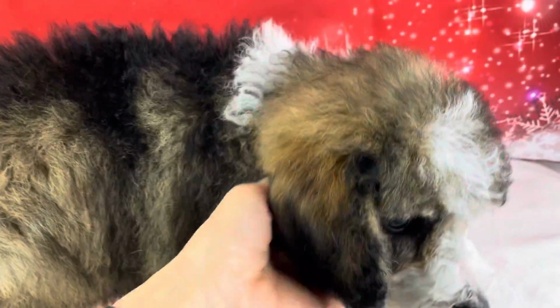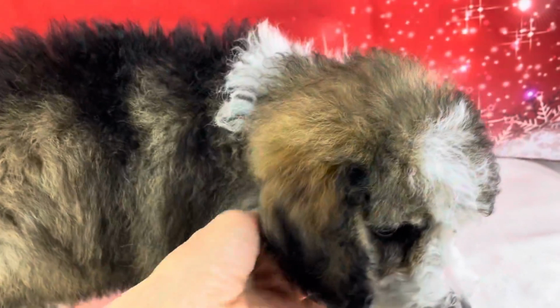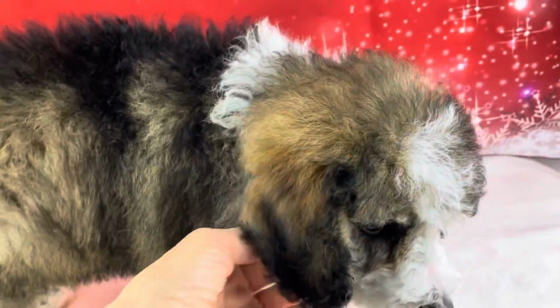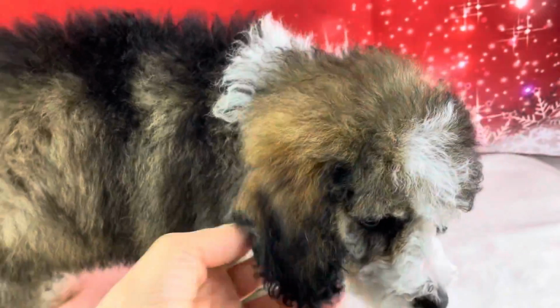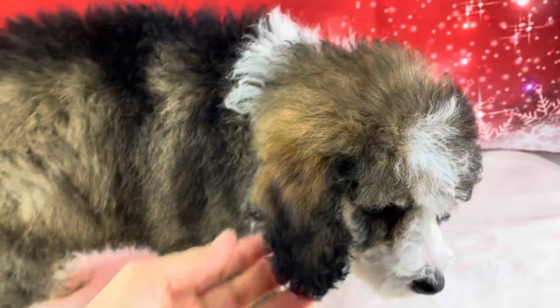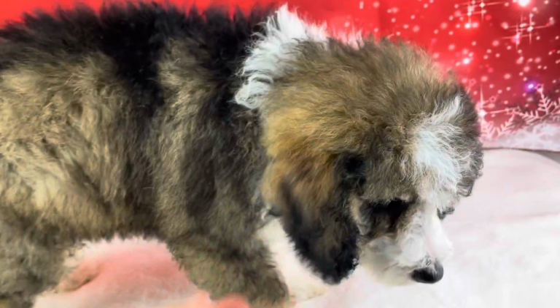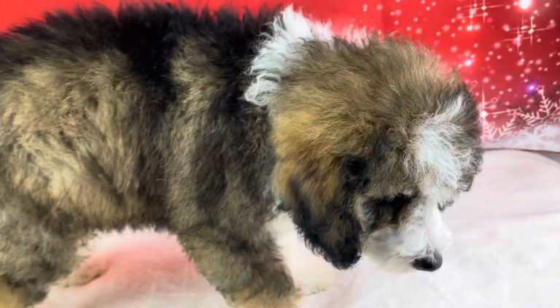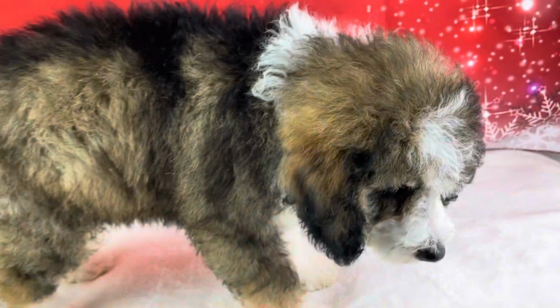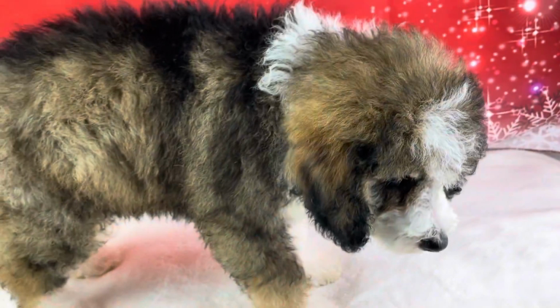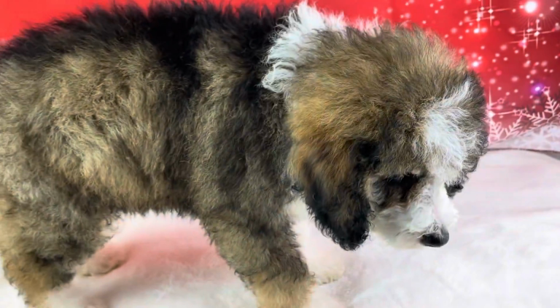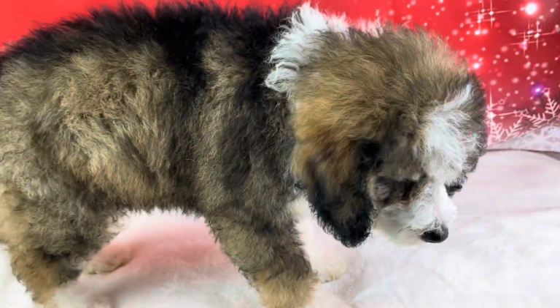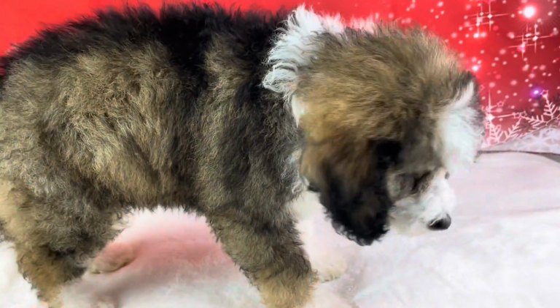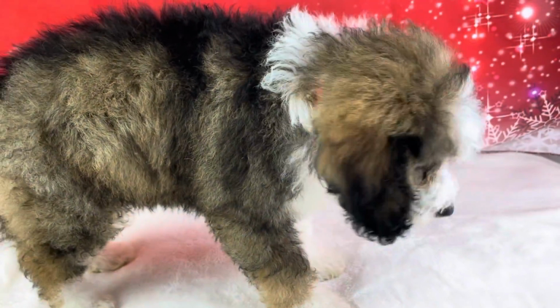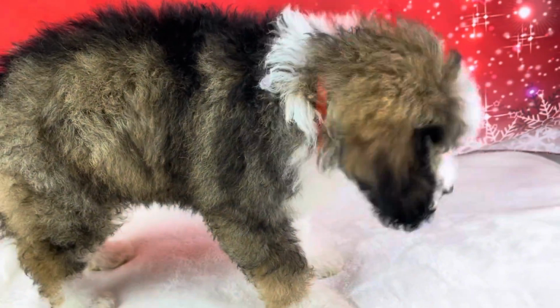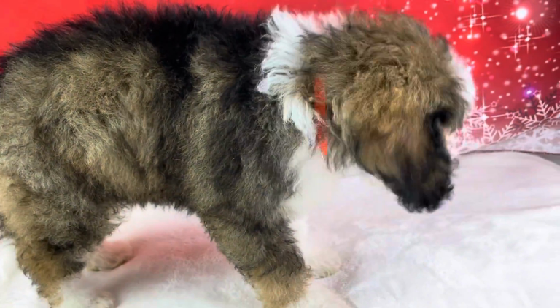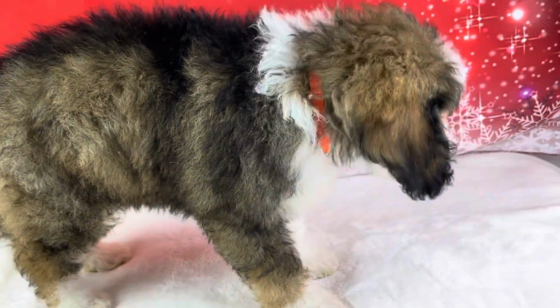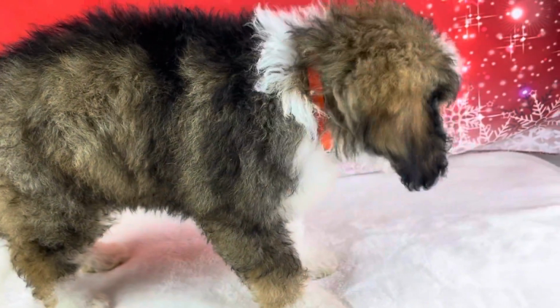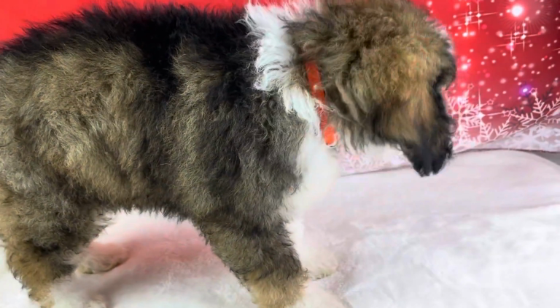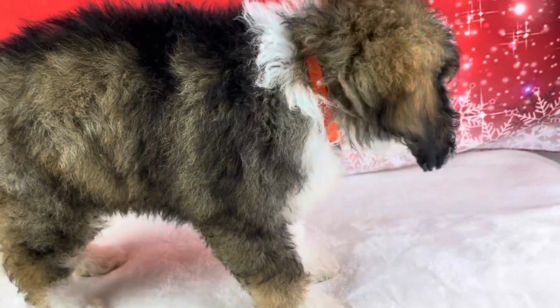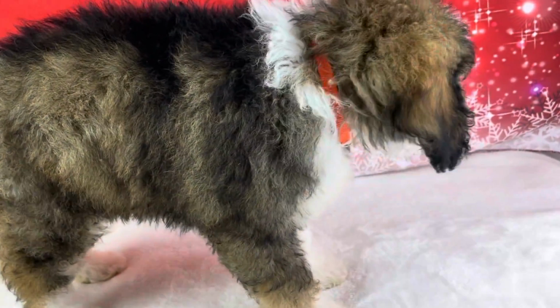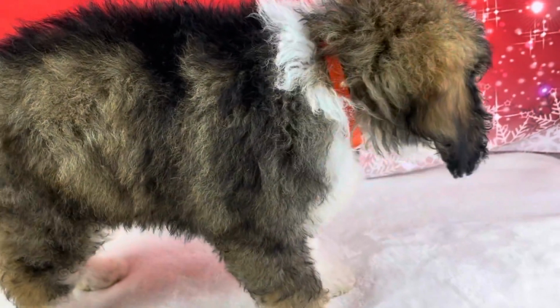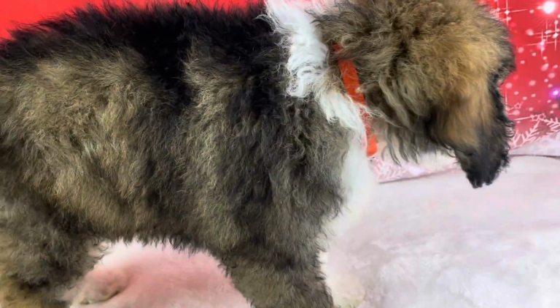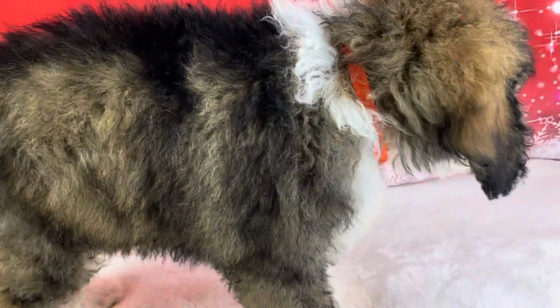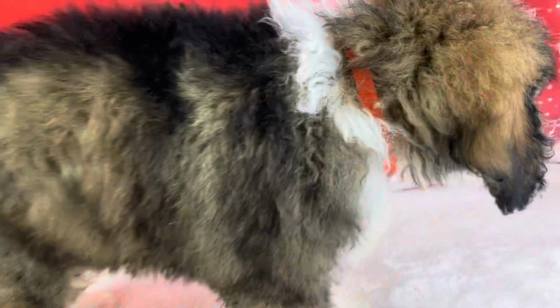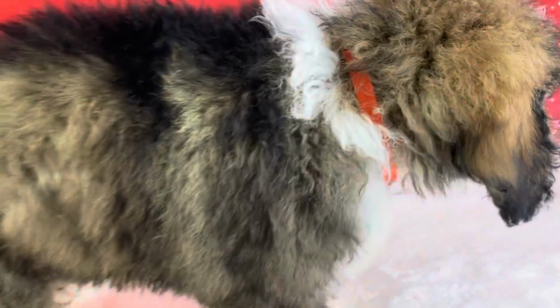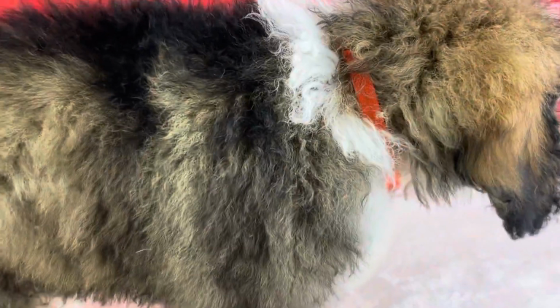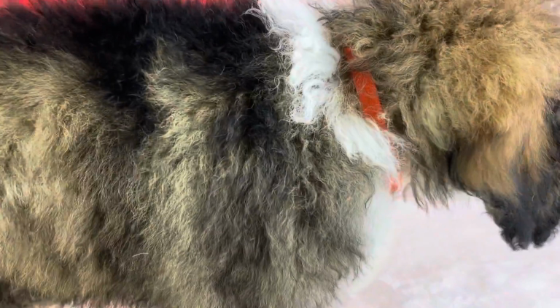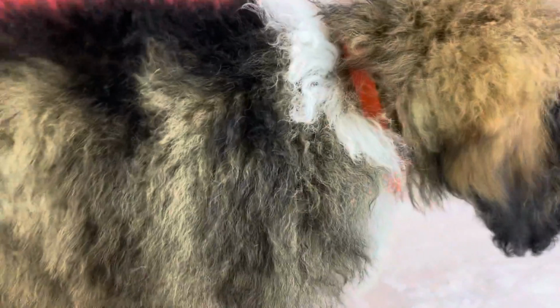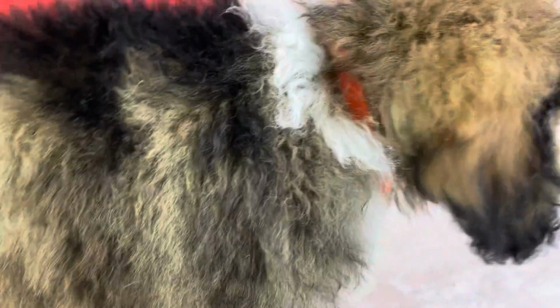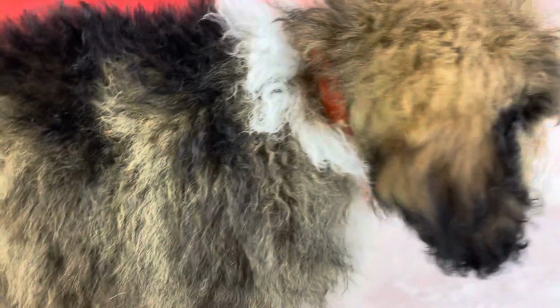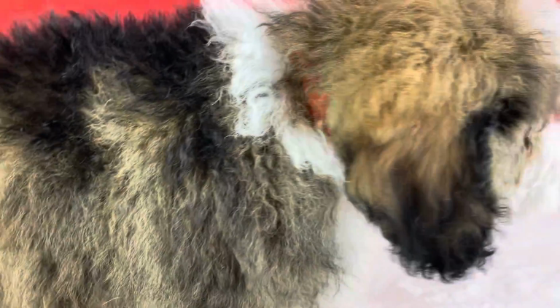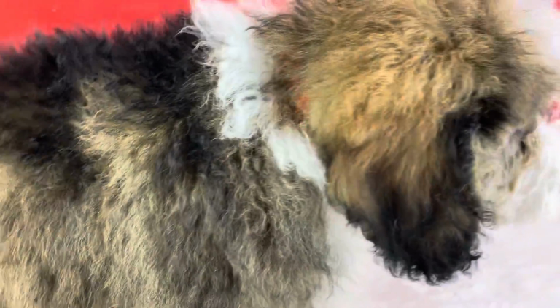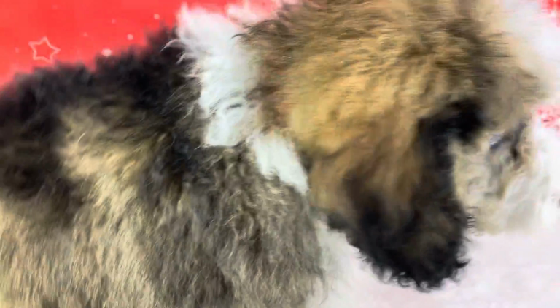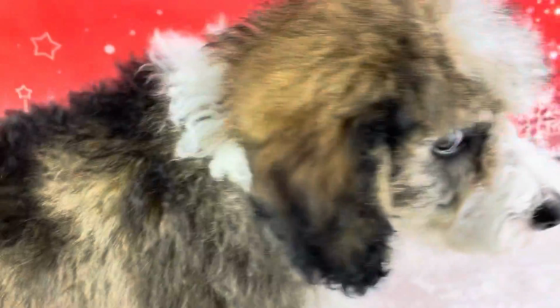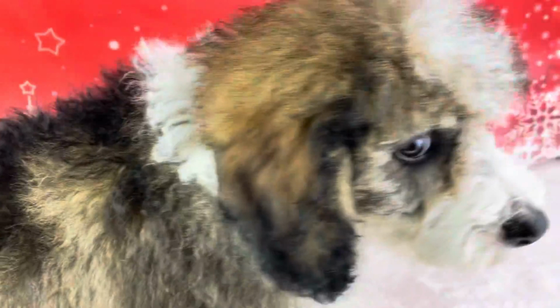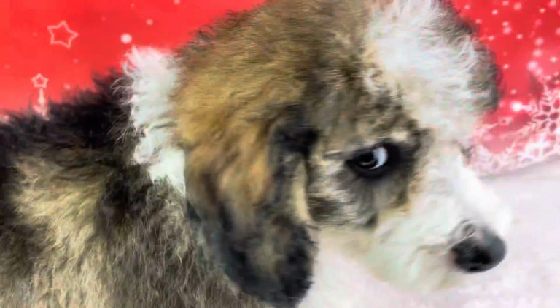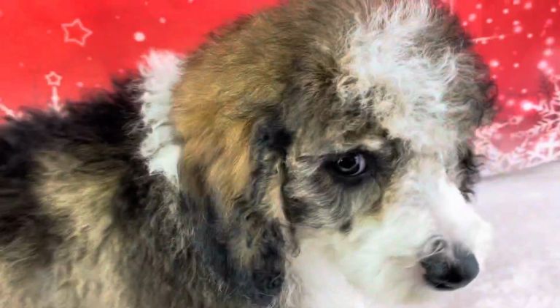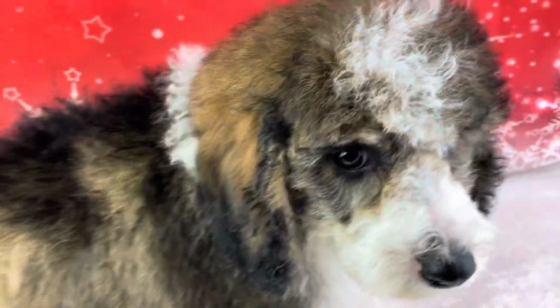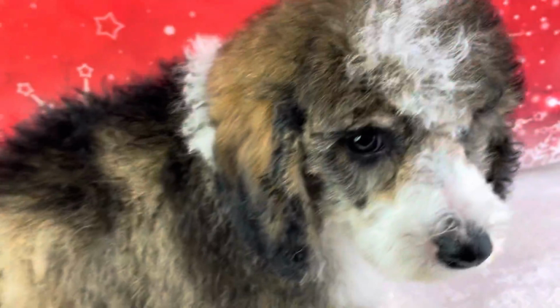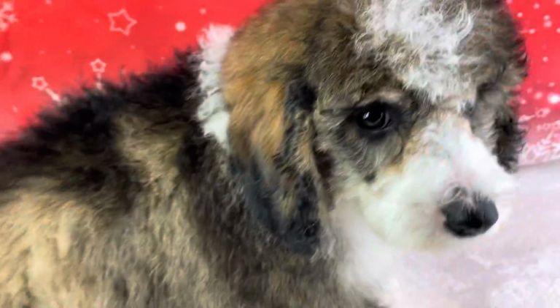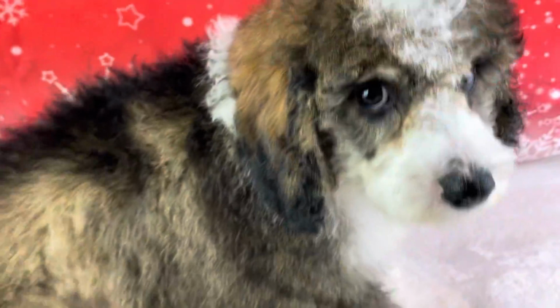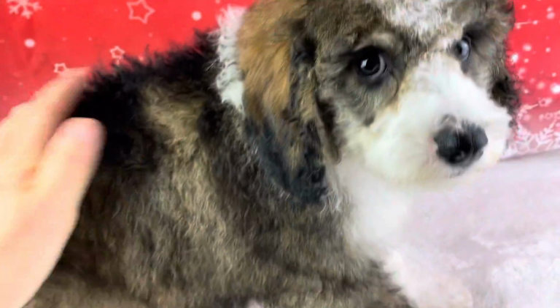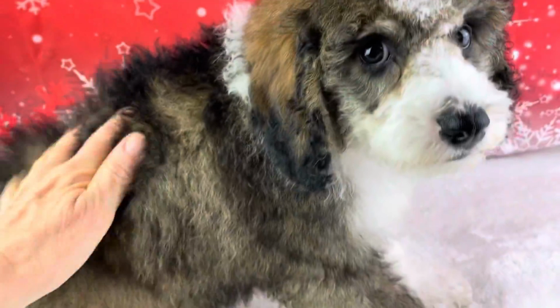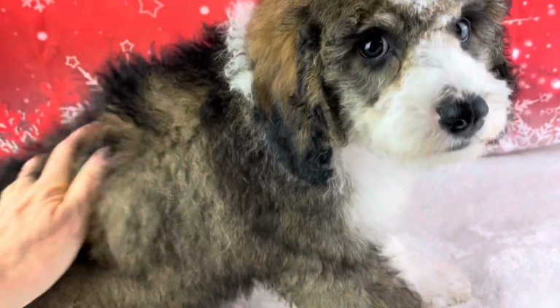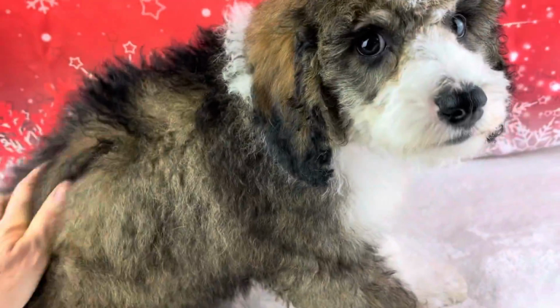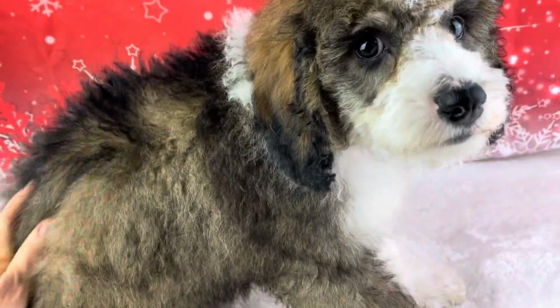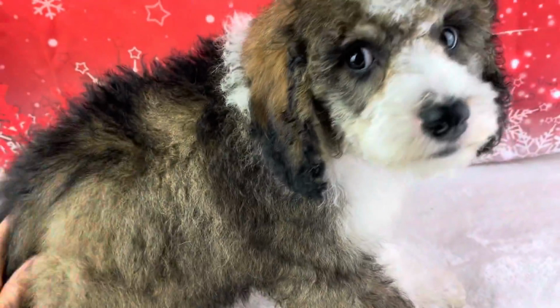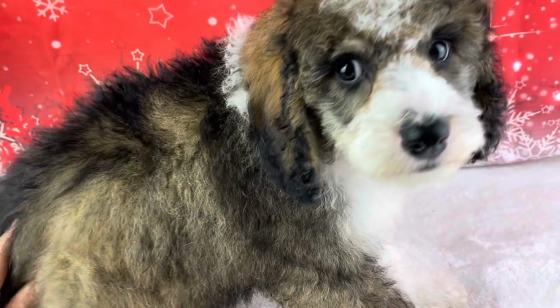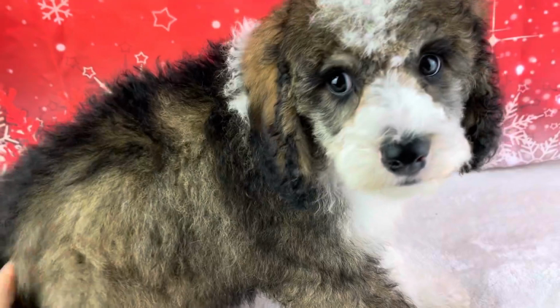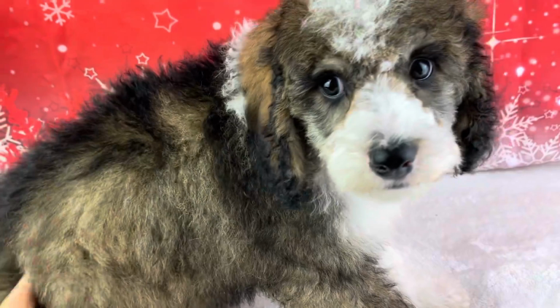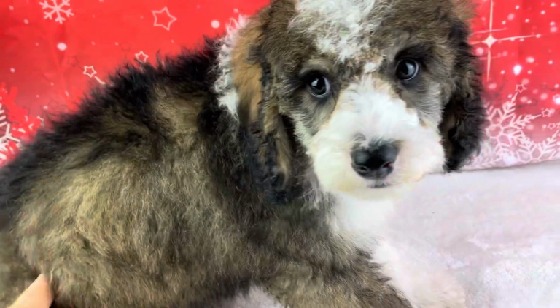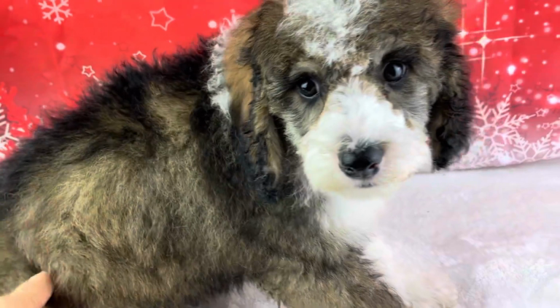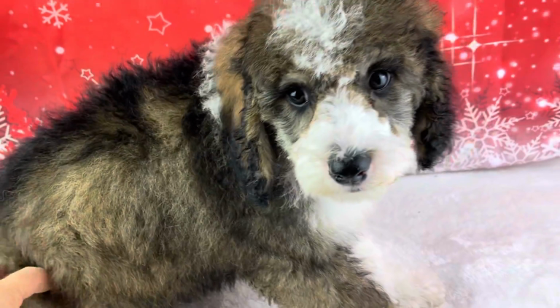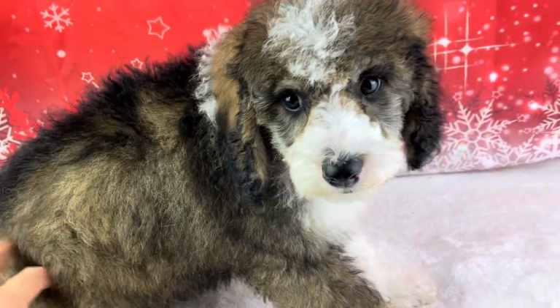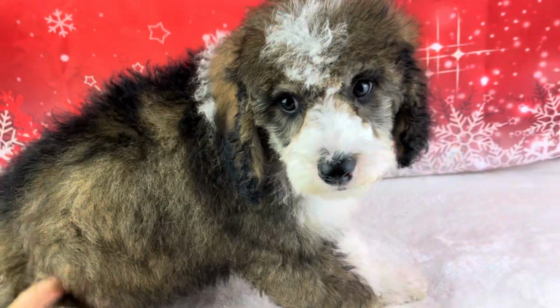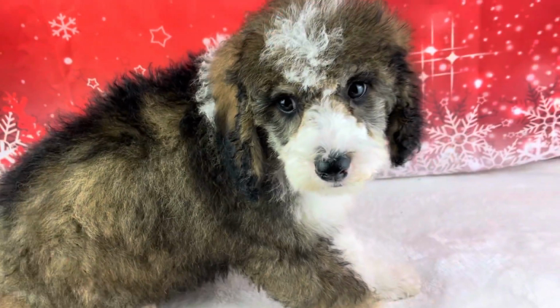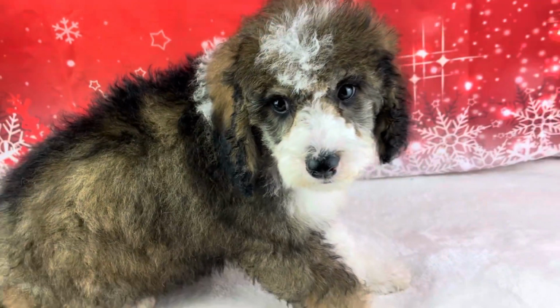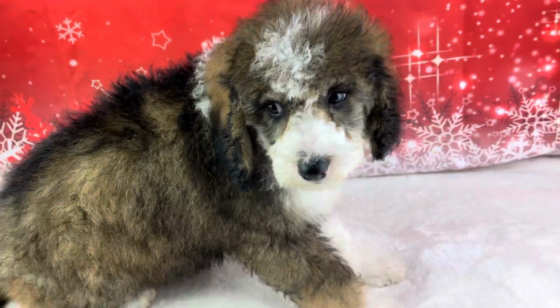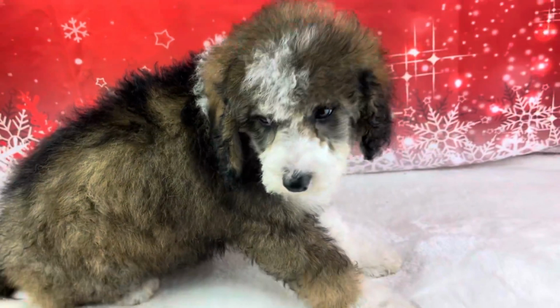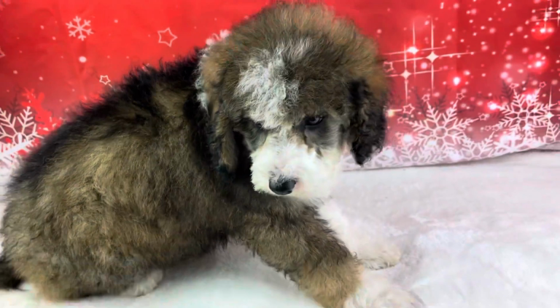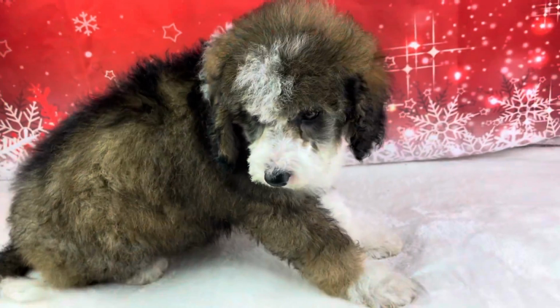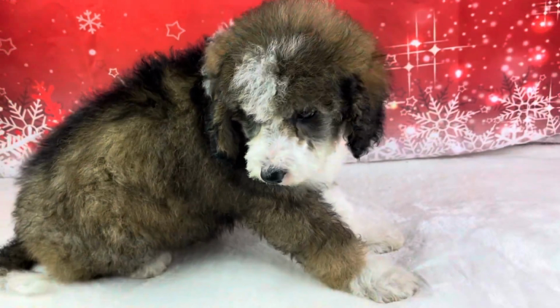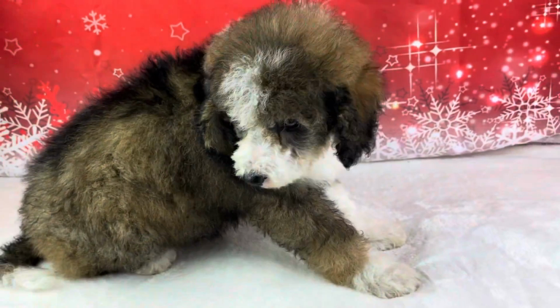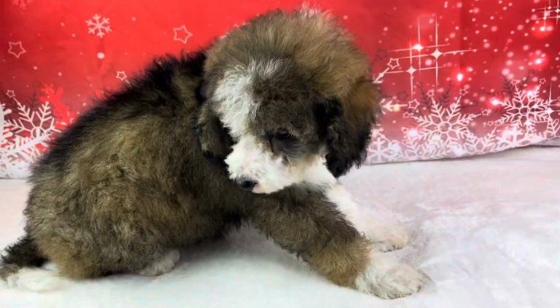Hey there, Camellia. Can you sit? Good girl. Good sit.